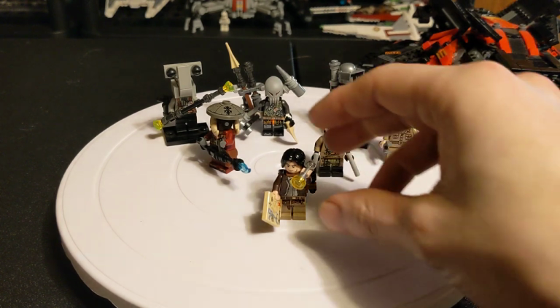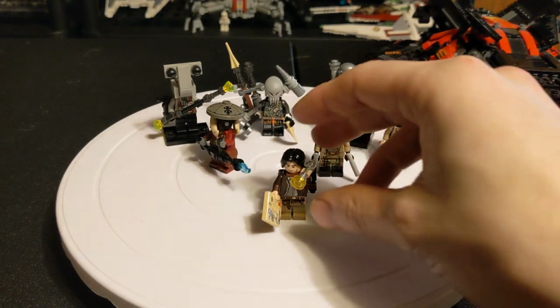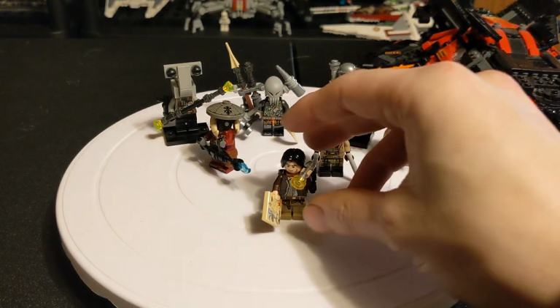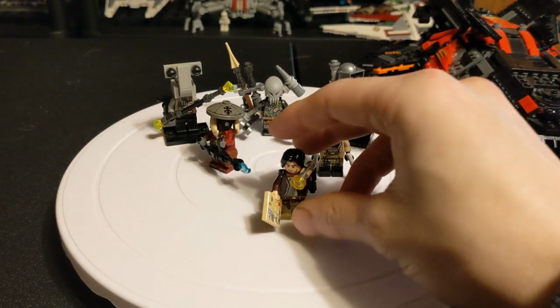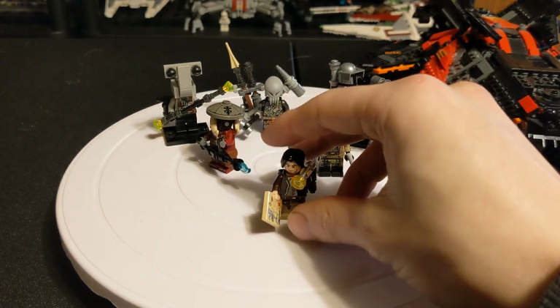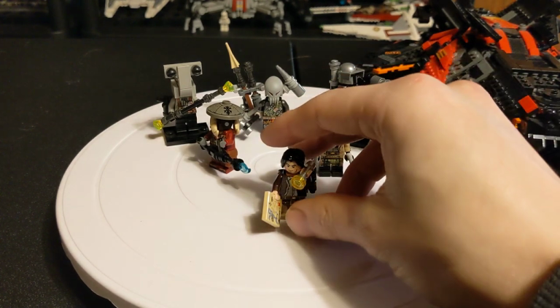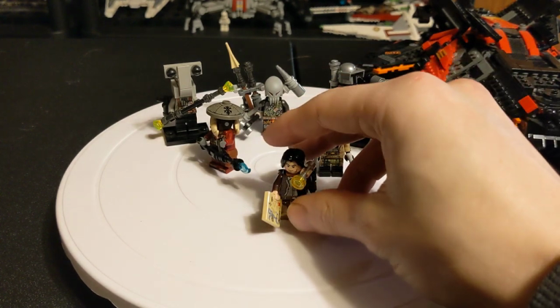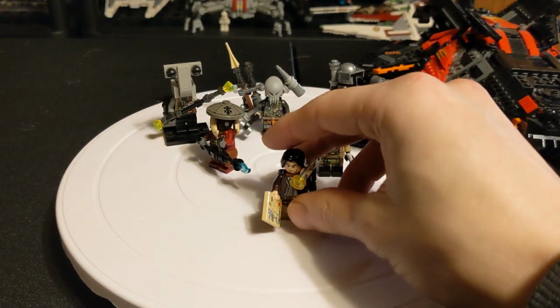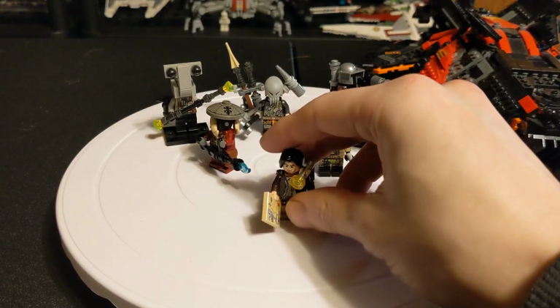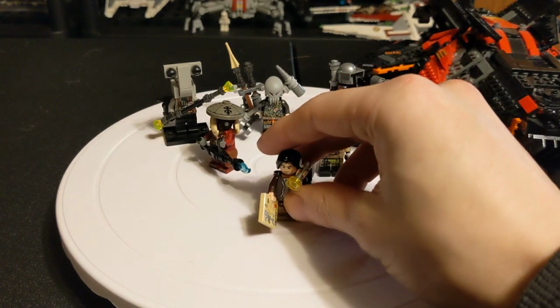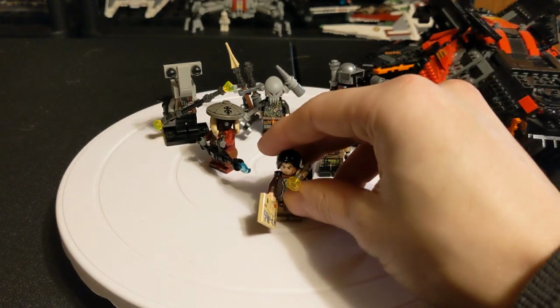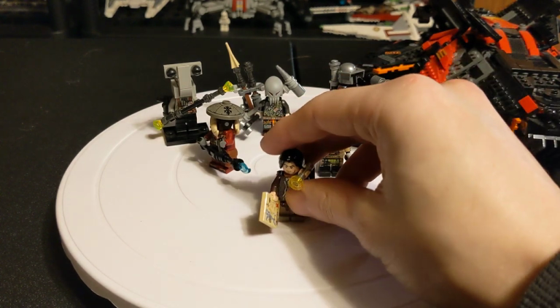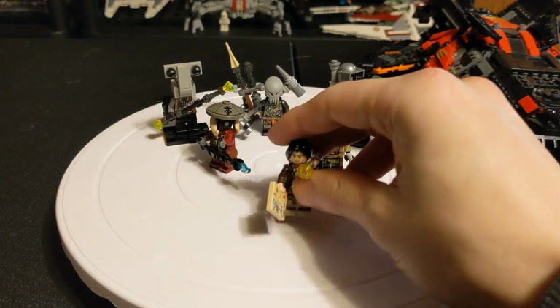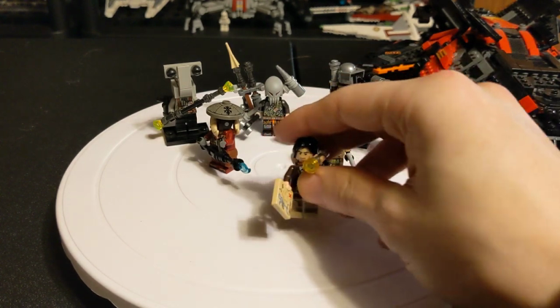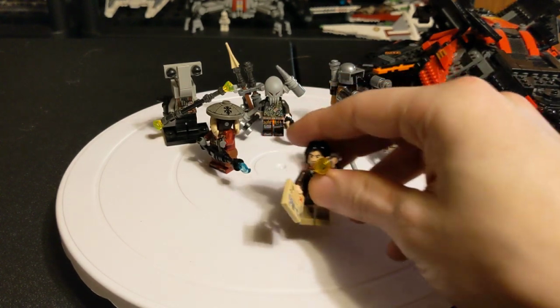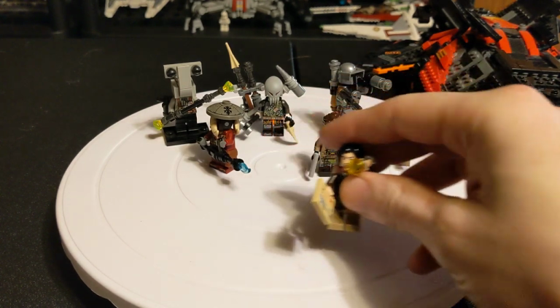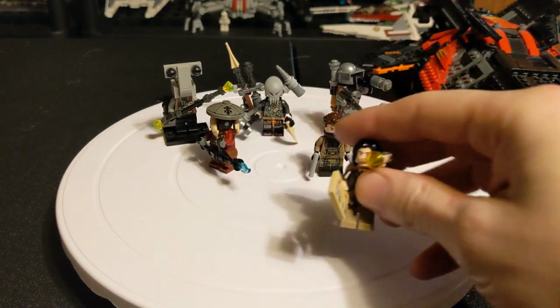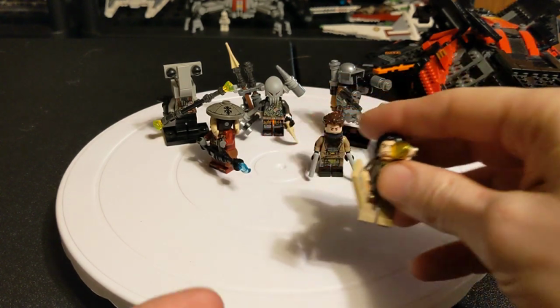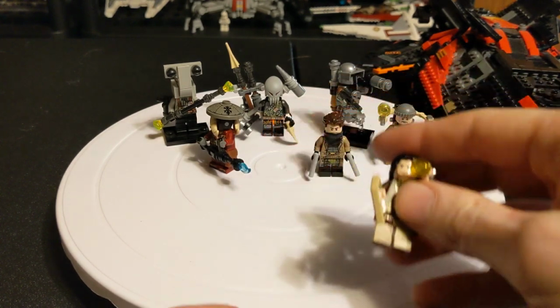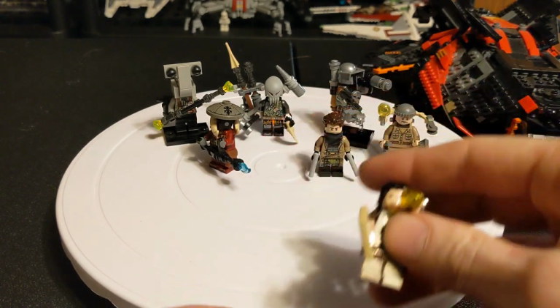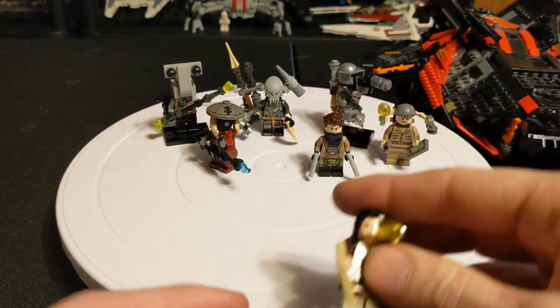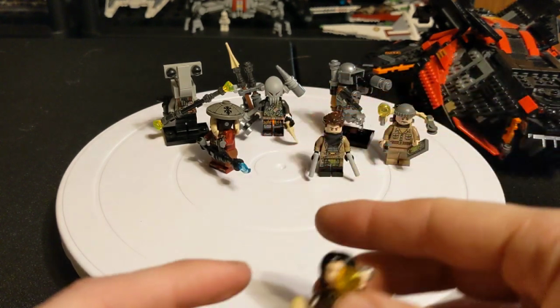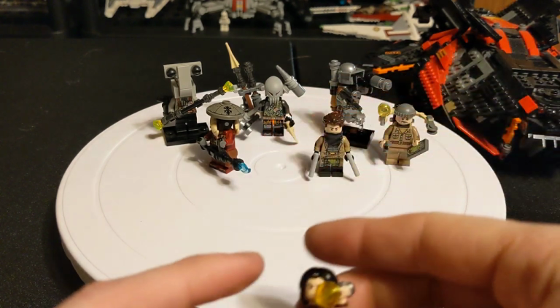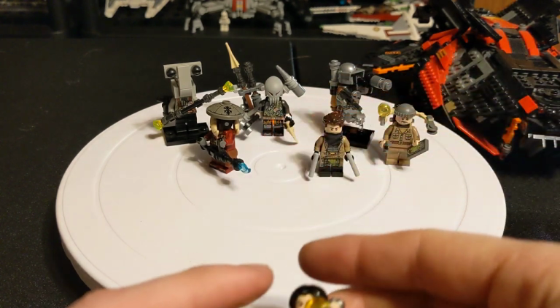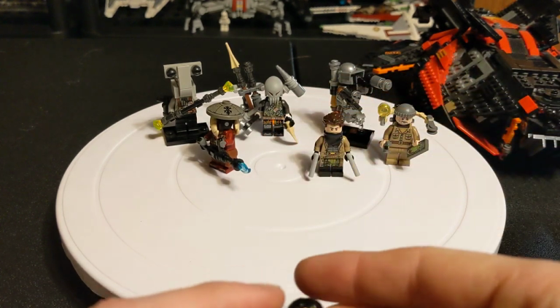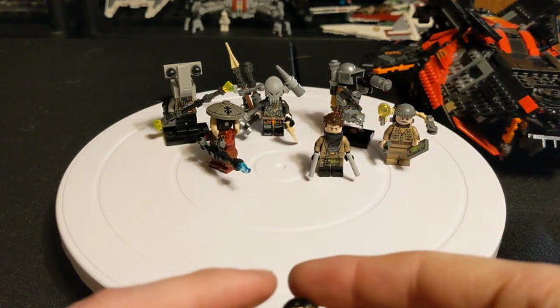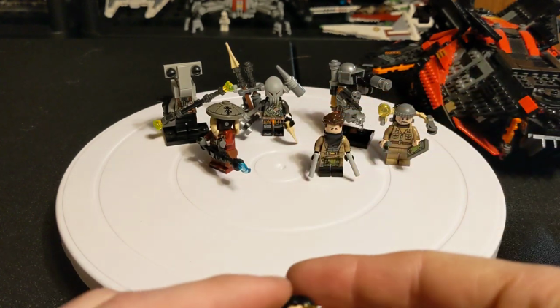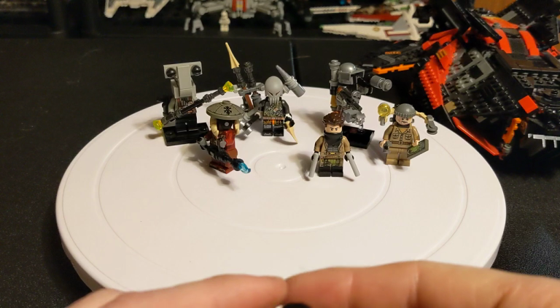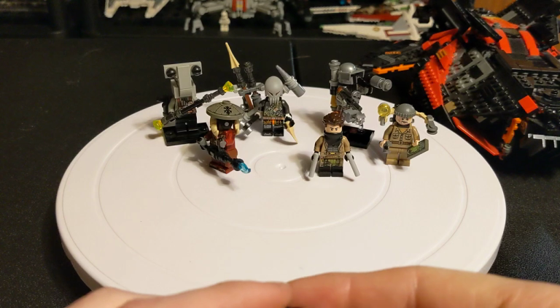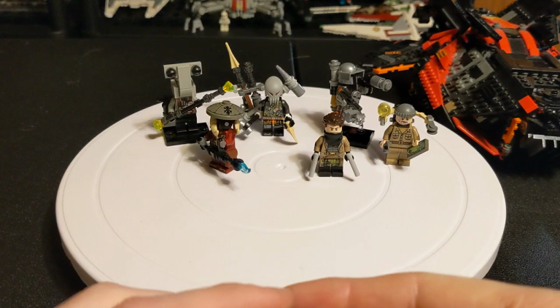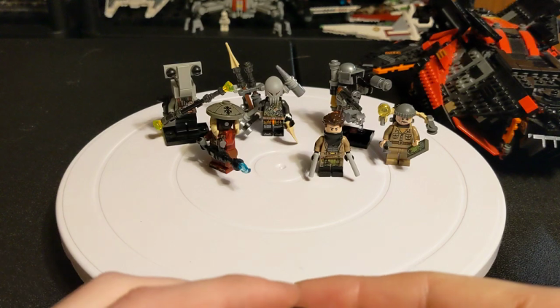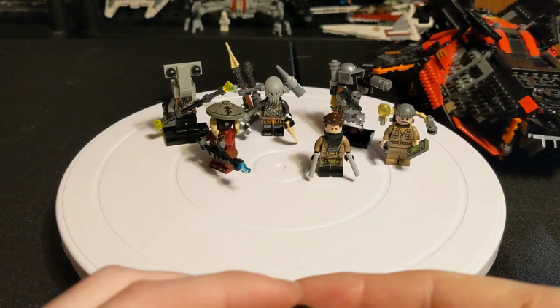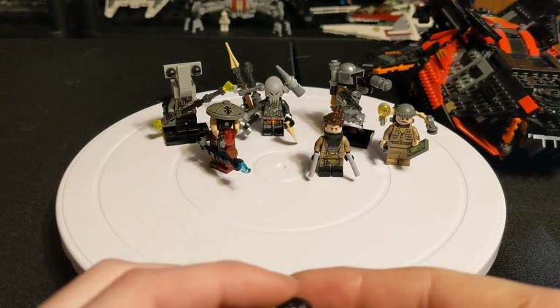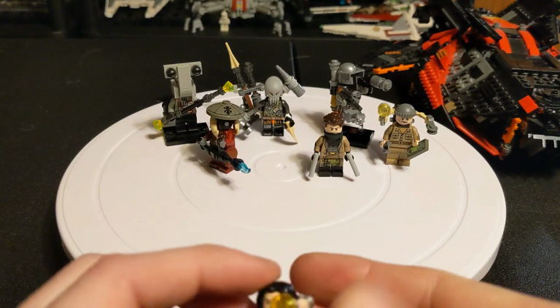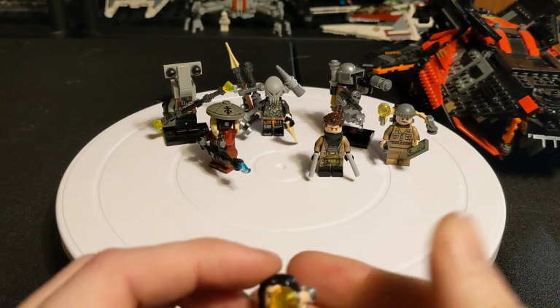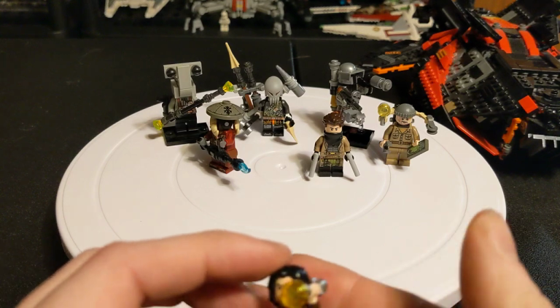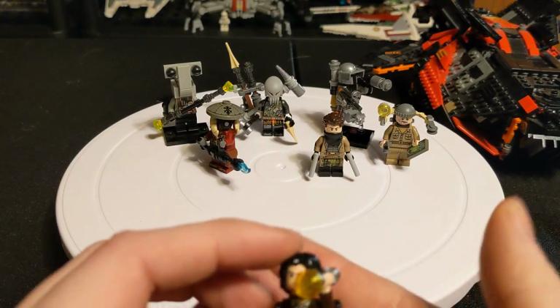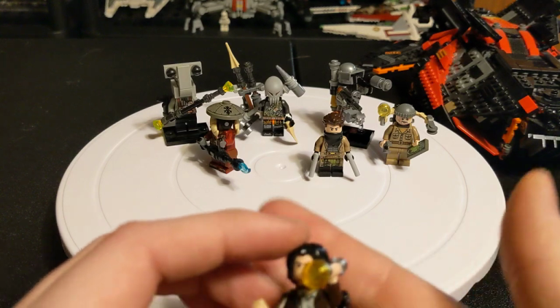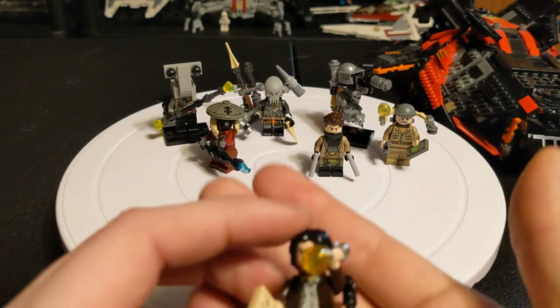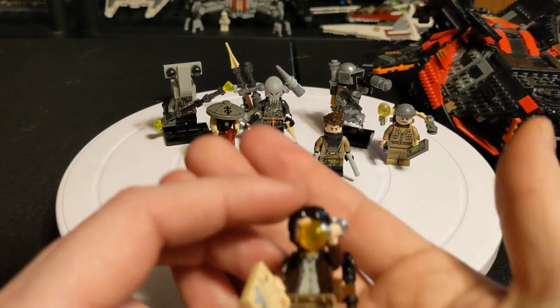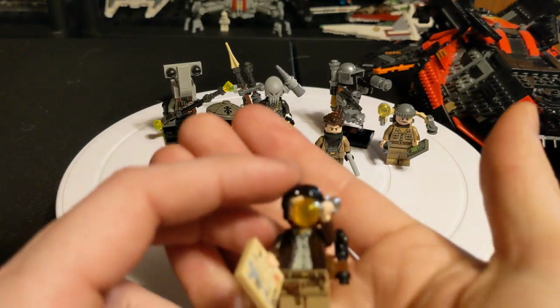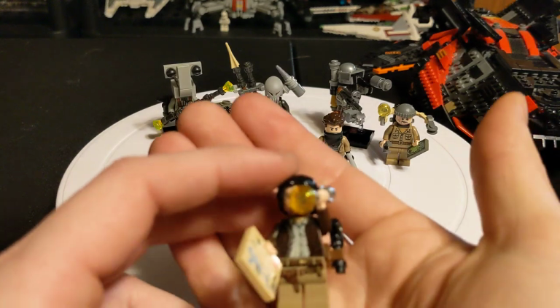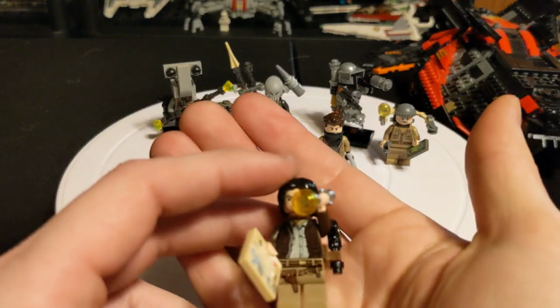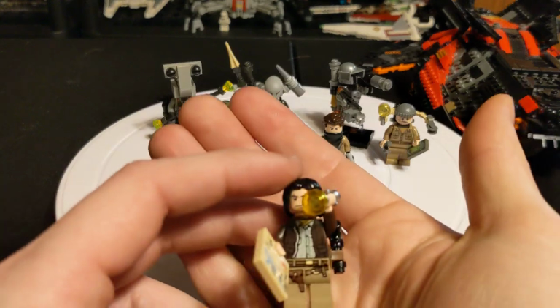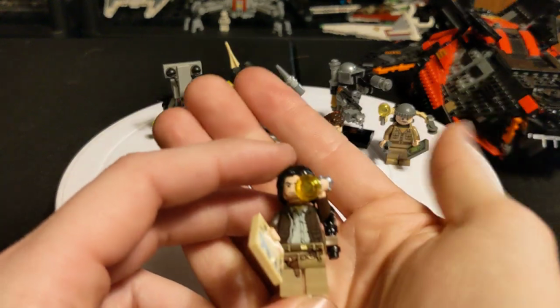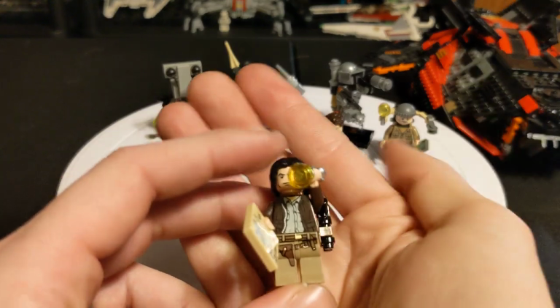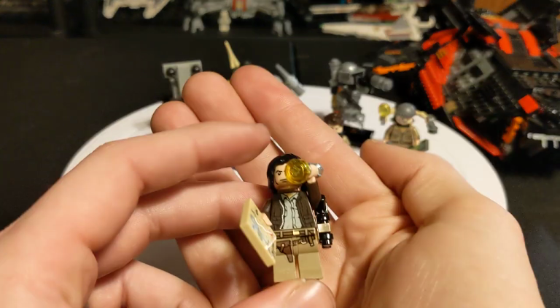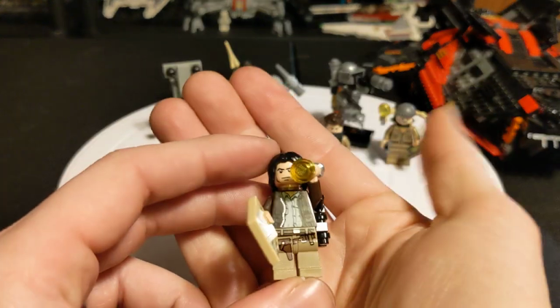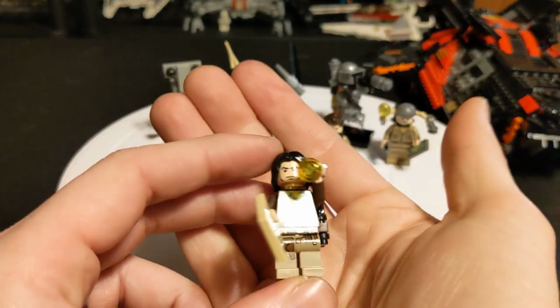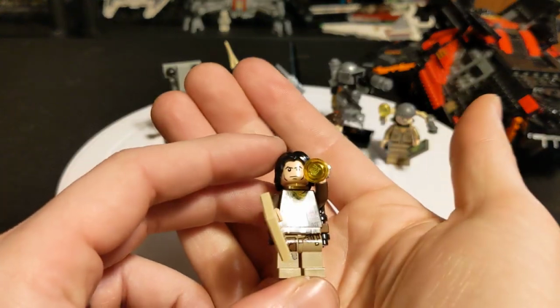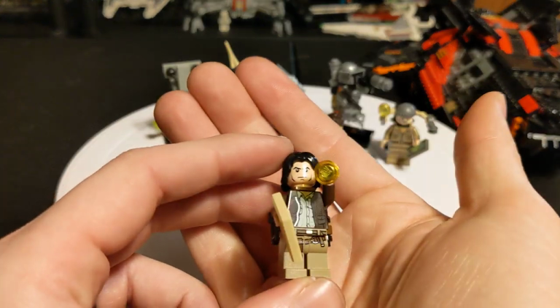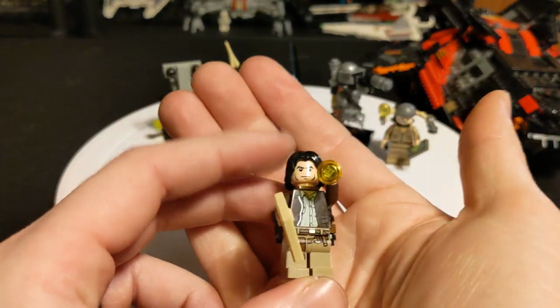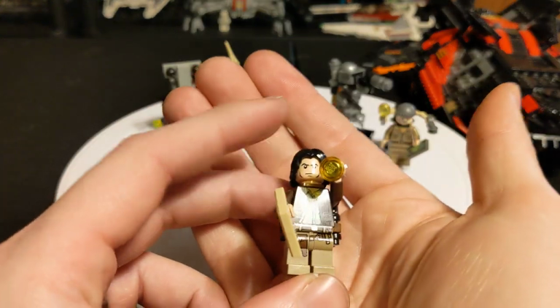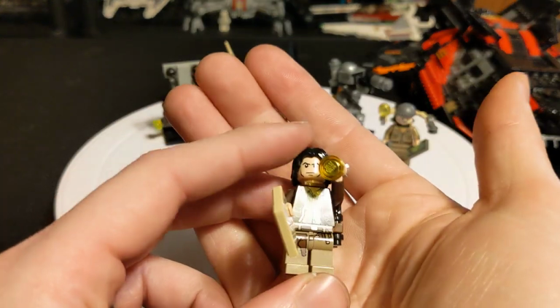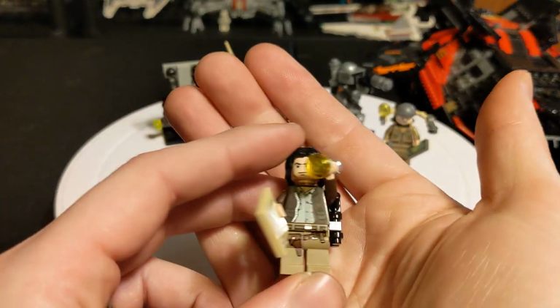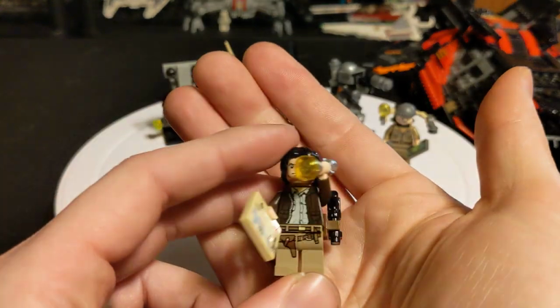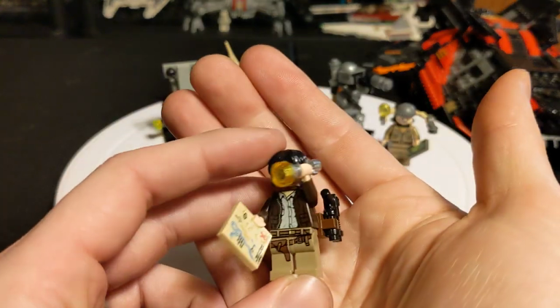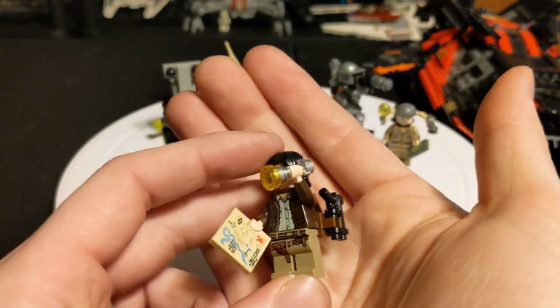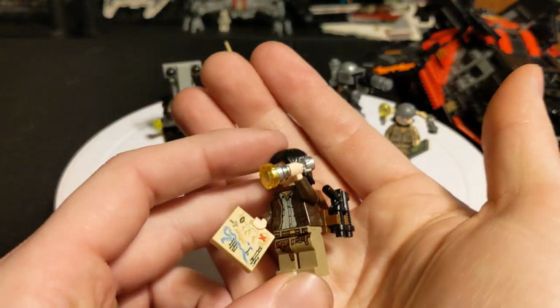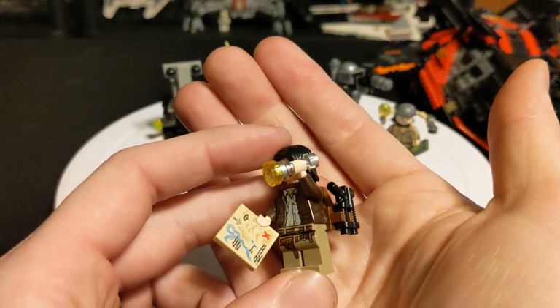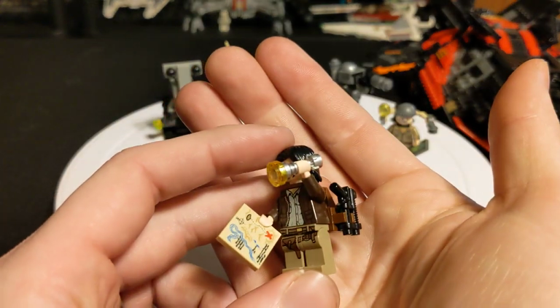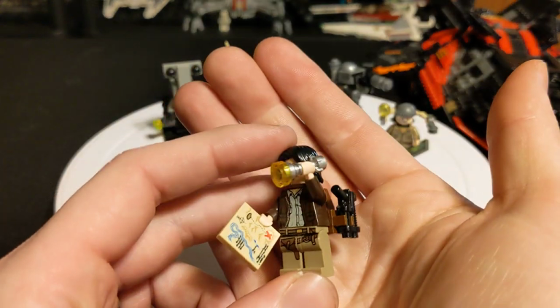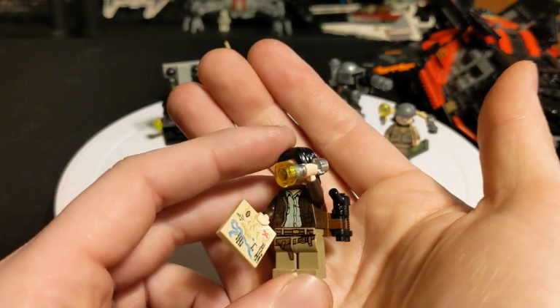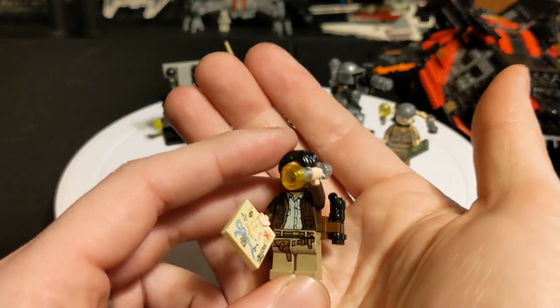These are all minifigs that I've made myself. They're all purist — I didn't switch any arms or anything.